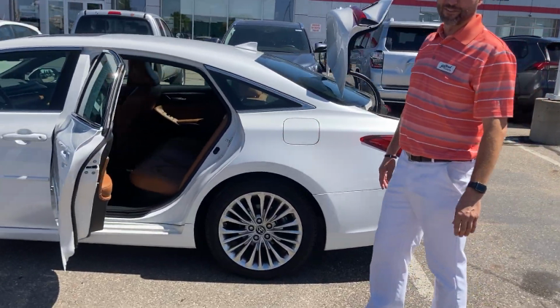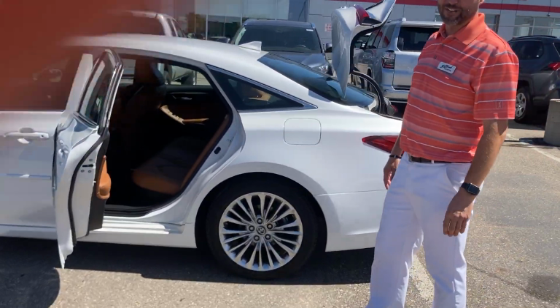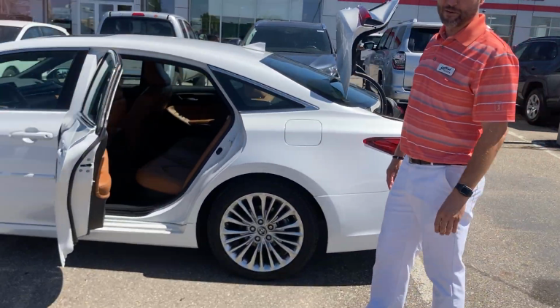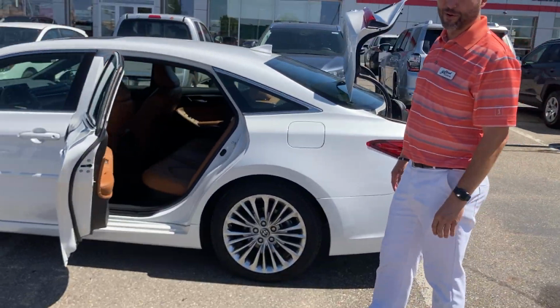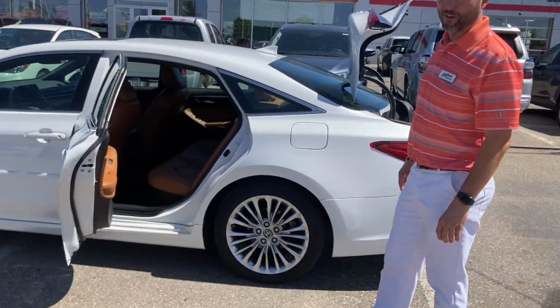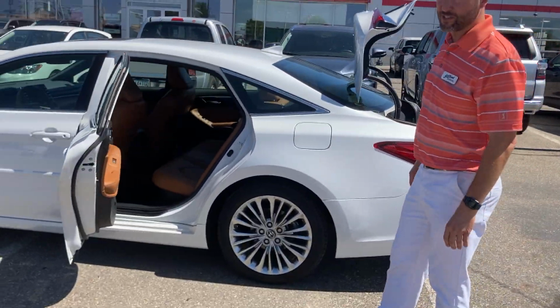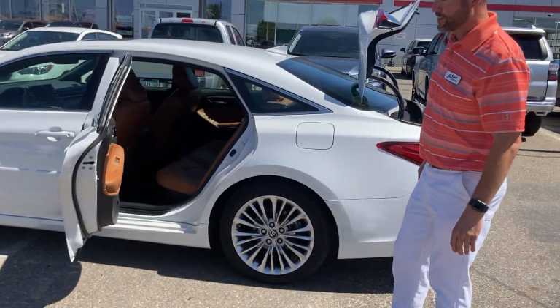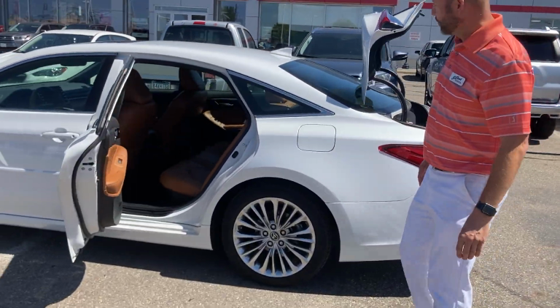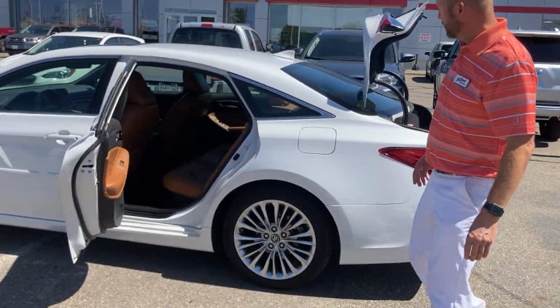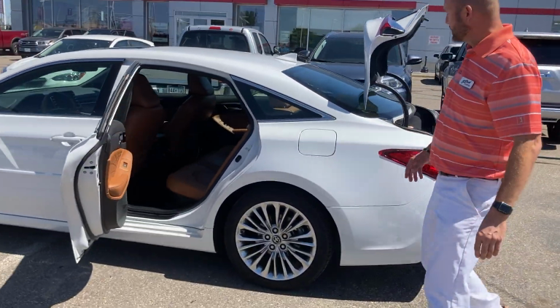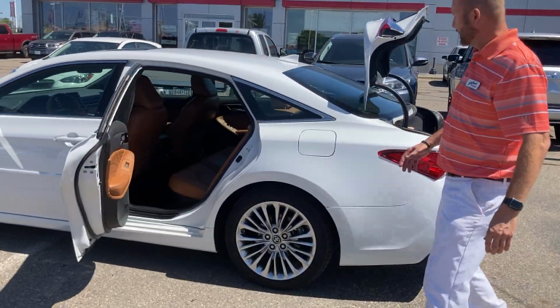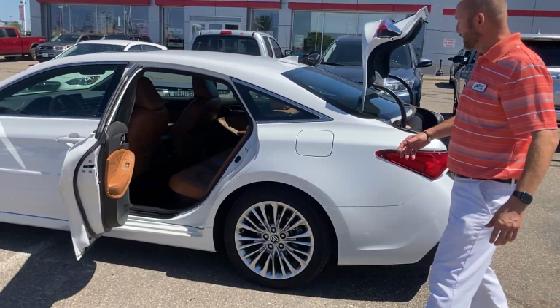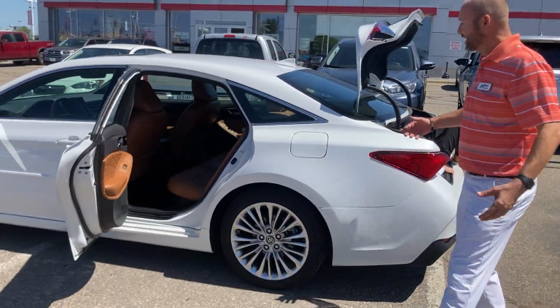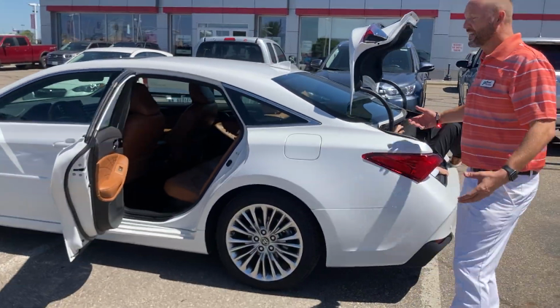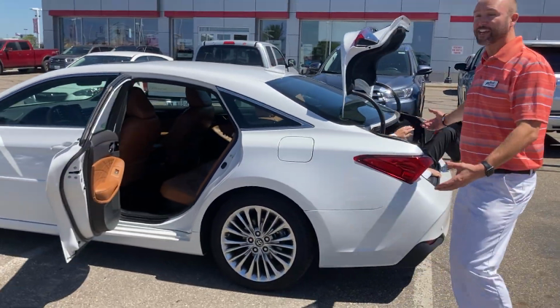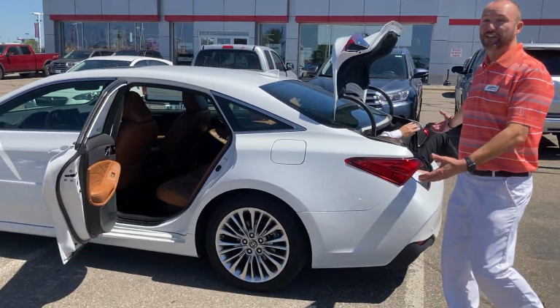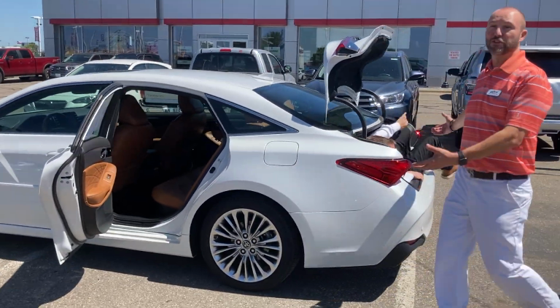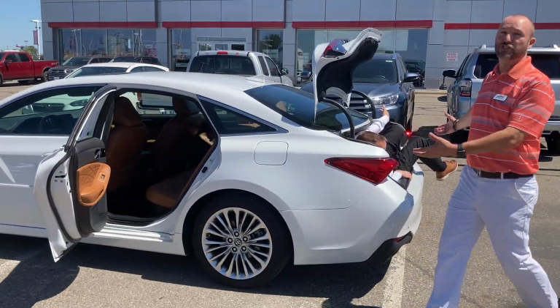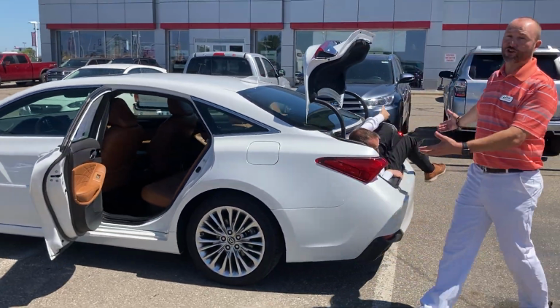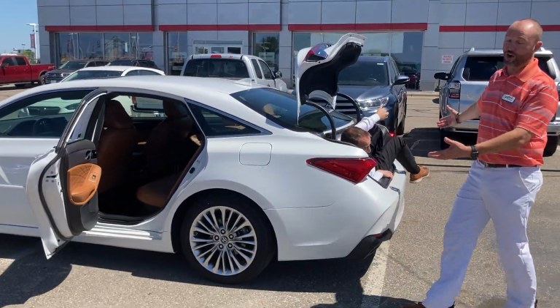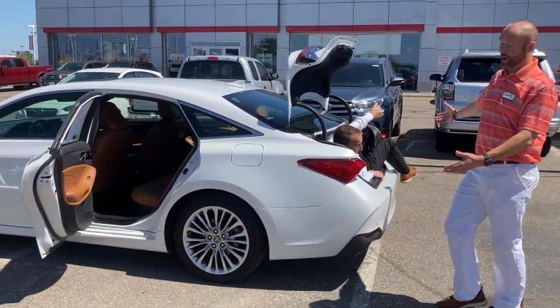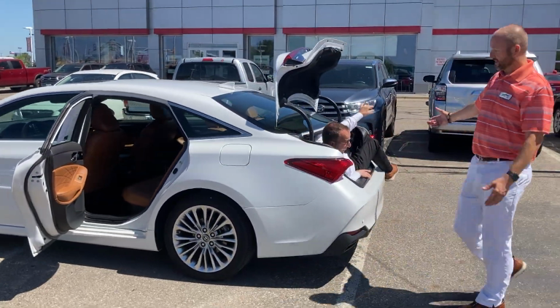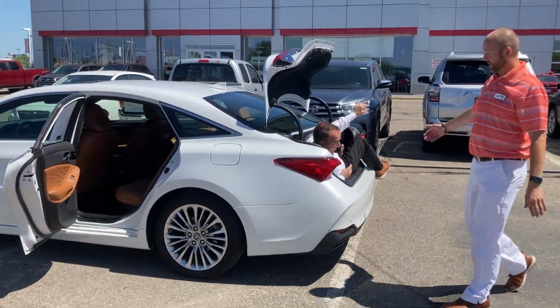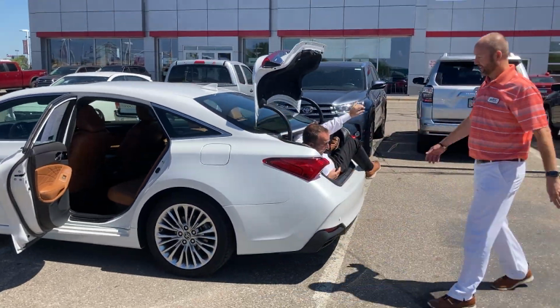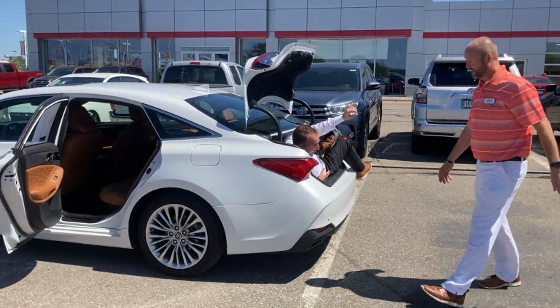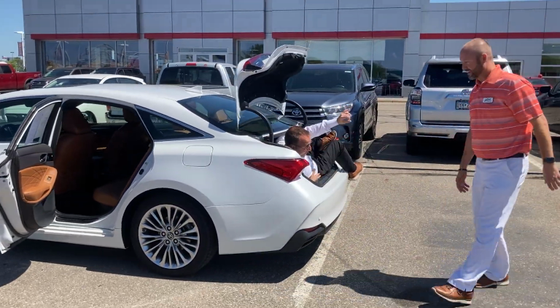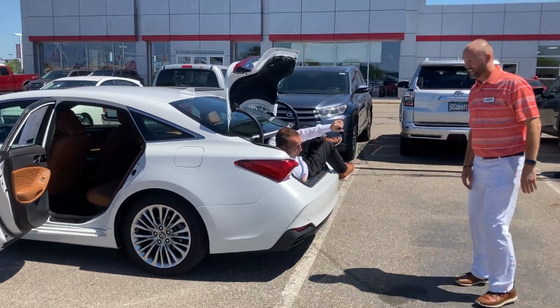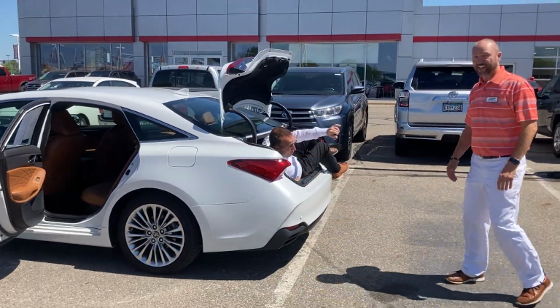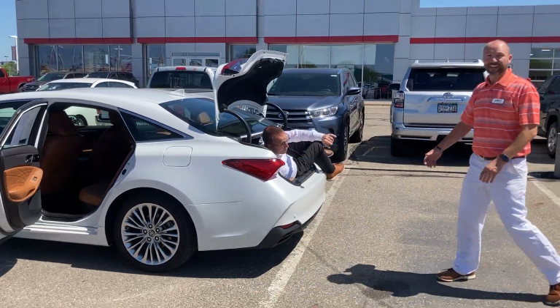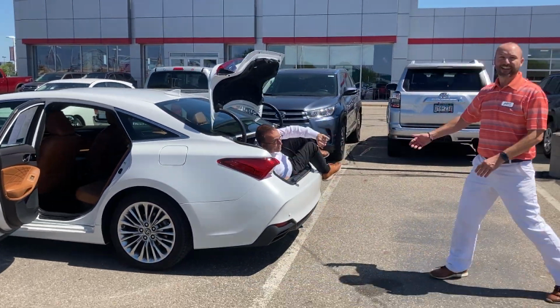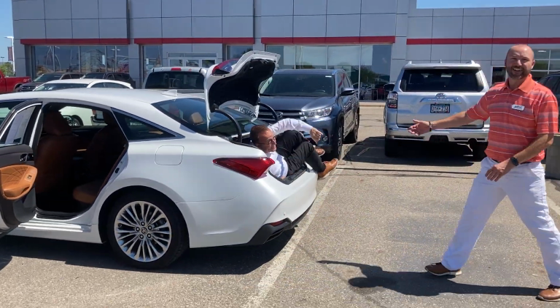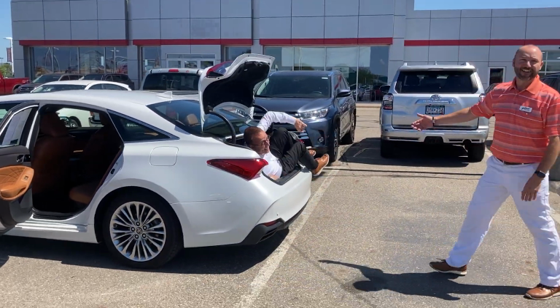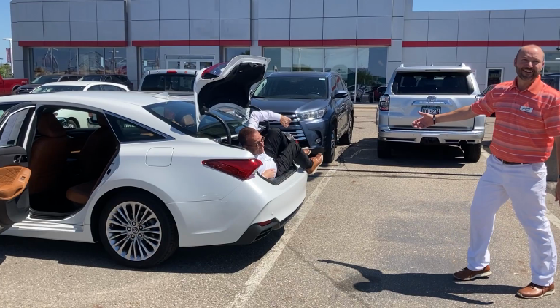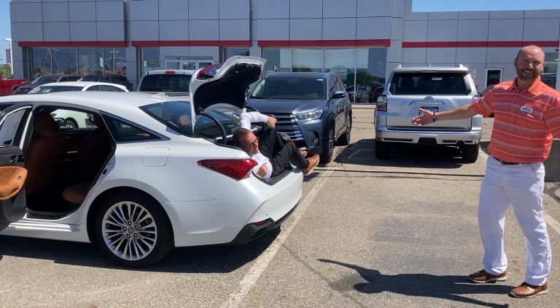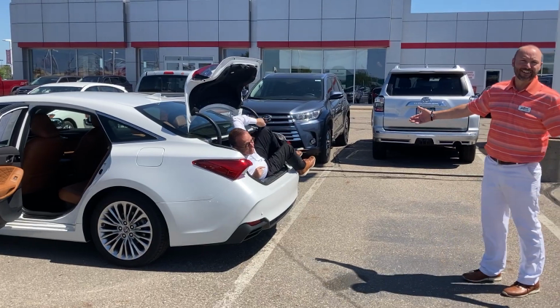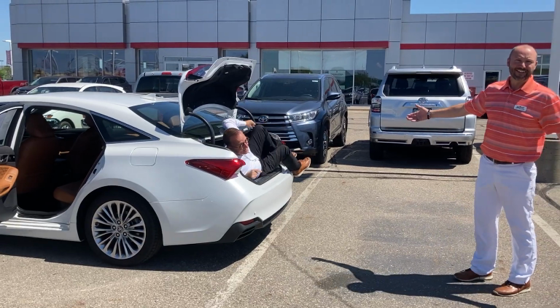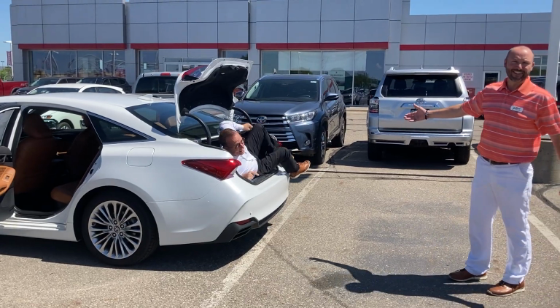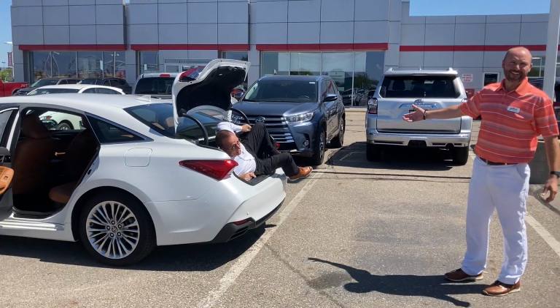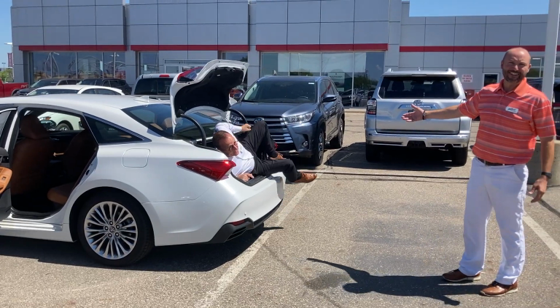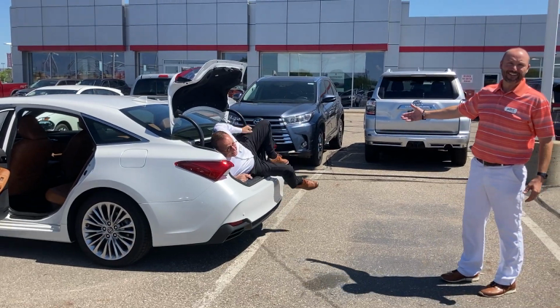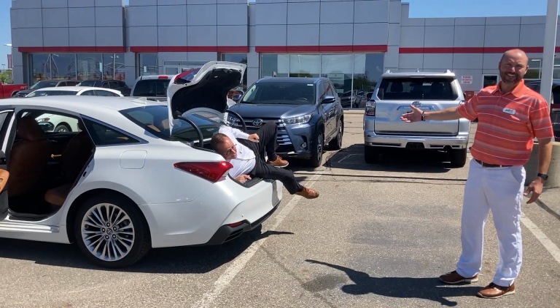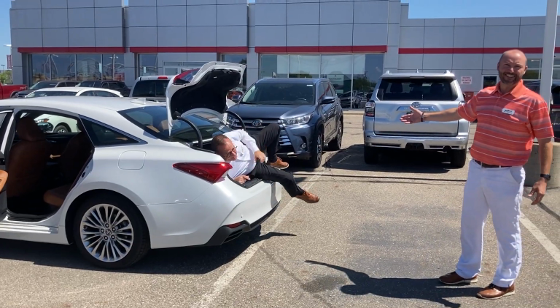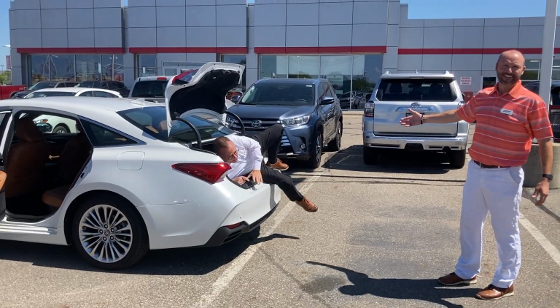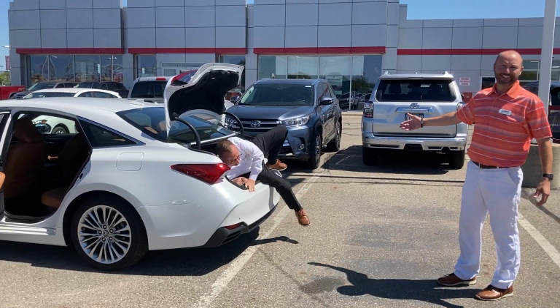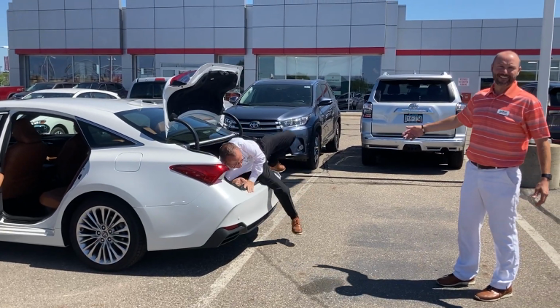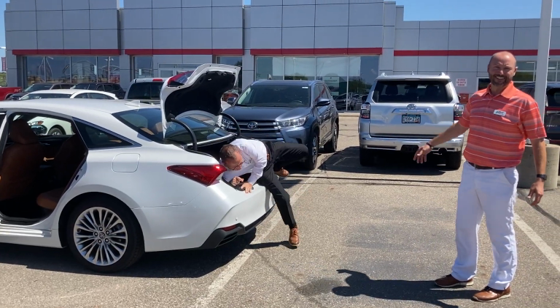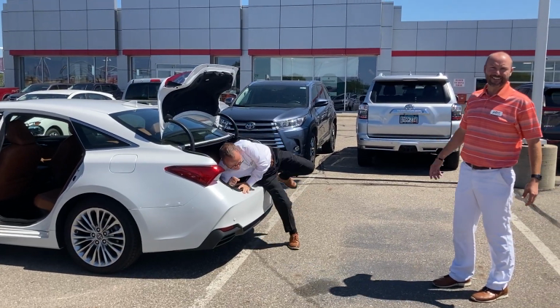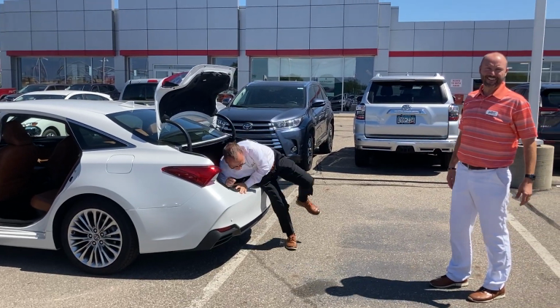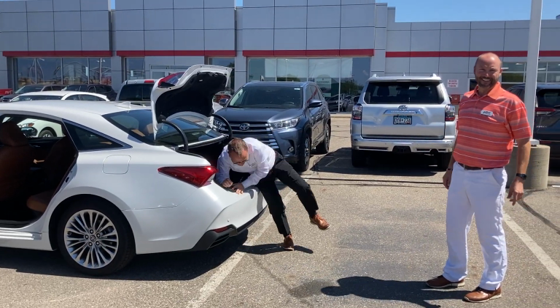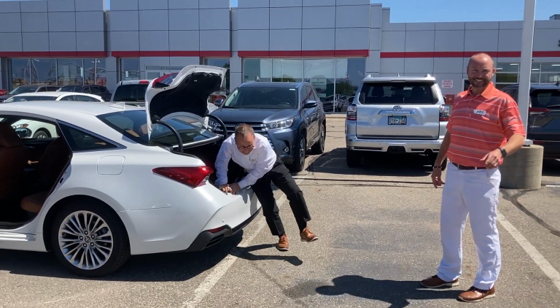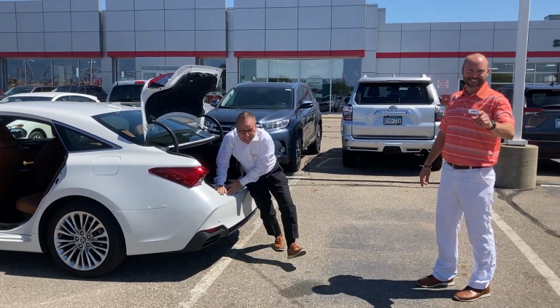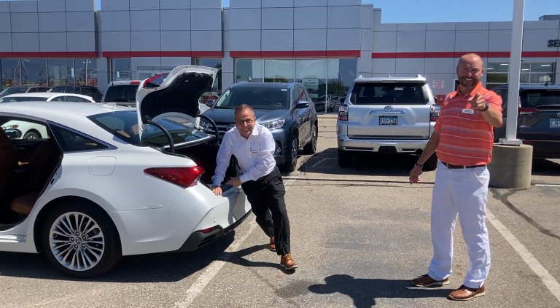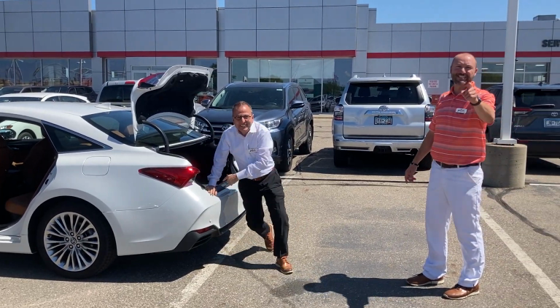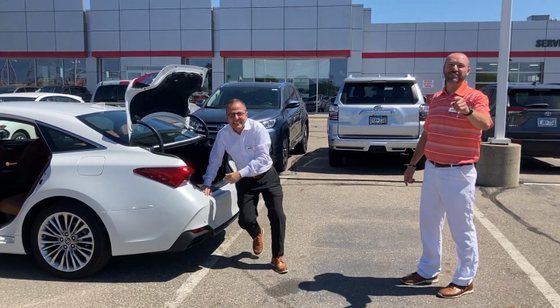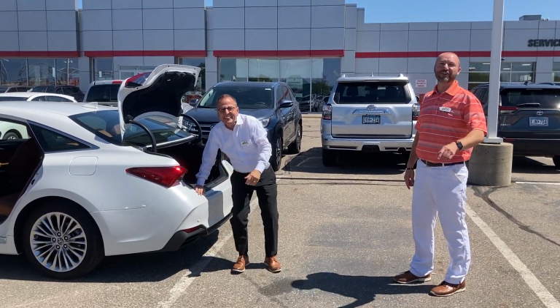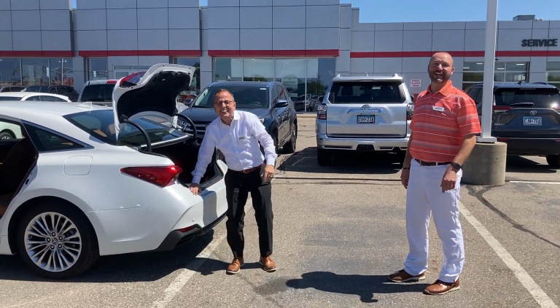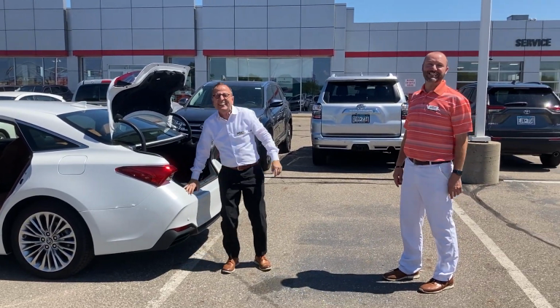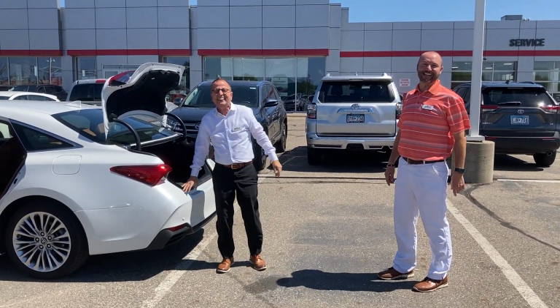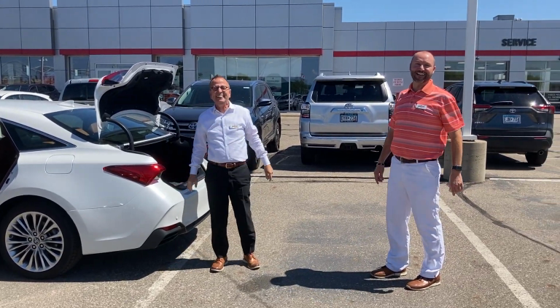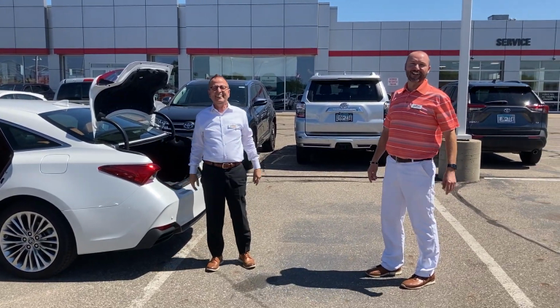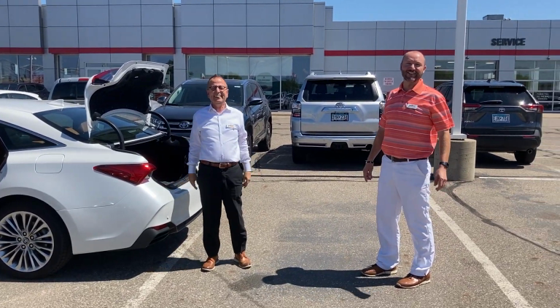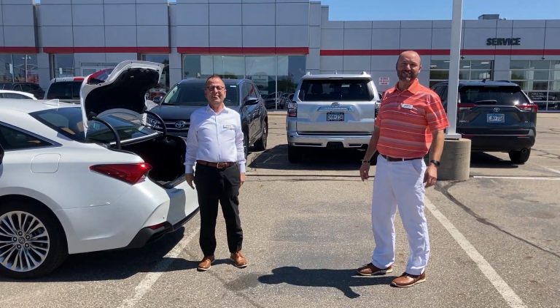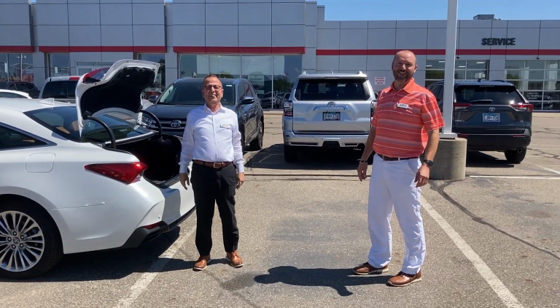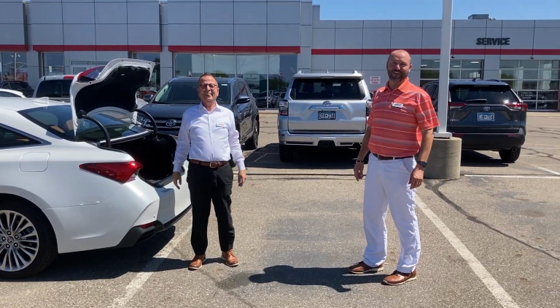Lifetime powertrain warranty. Huge trunk — room for several adults in the trunk. See you soon at St. Cloud Toyota.